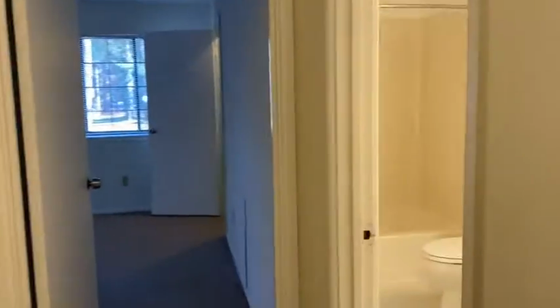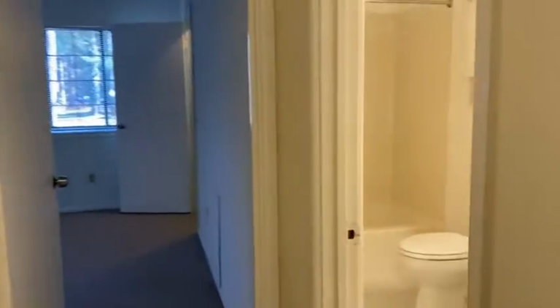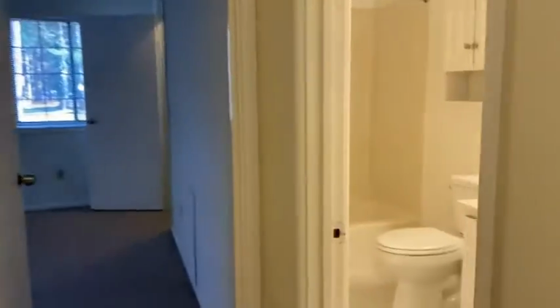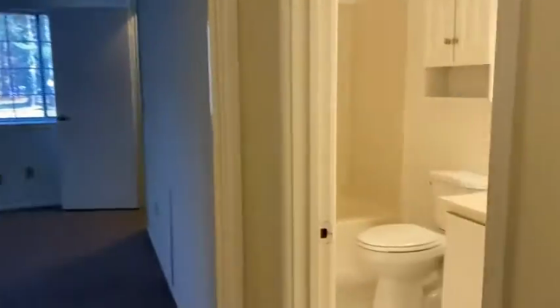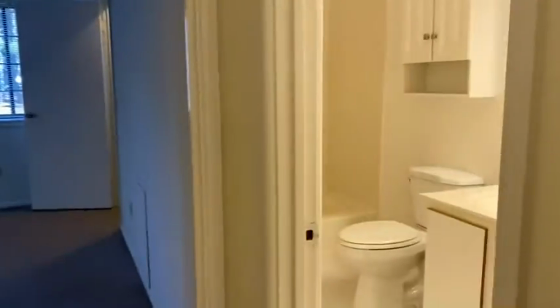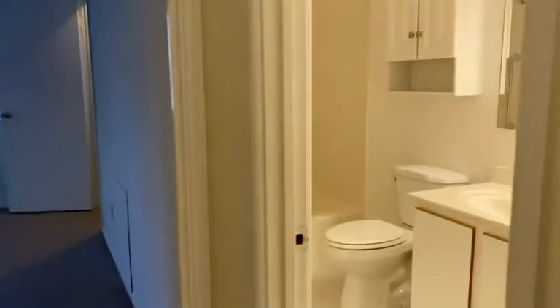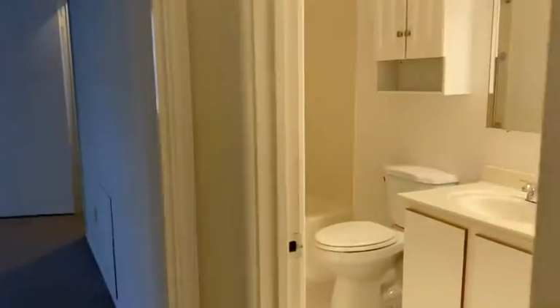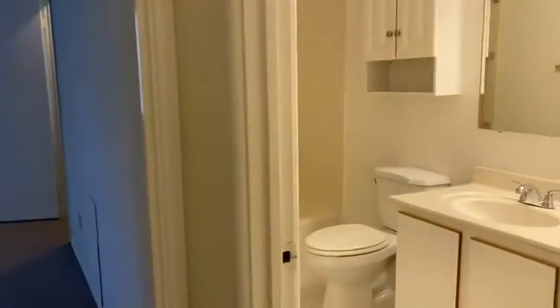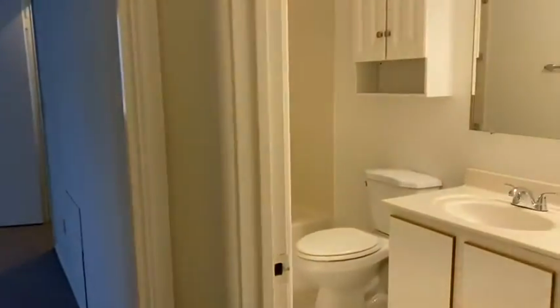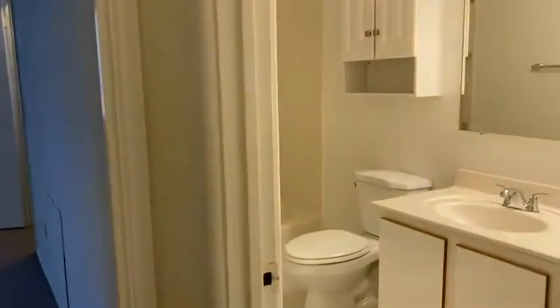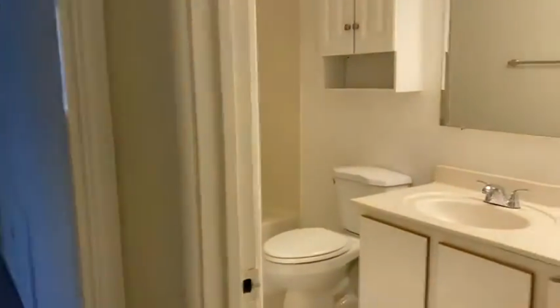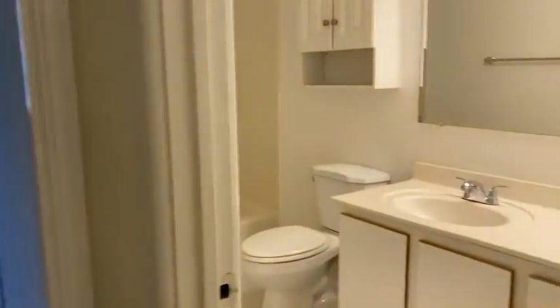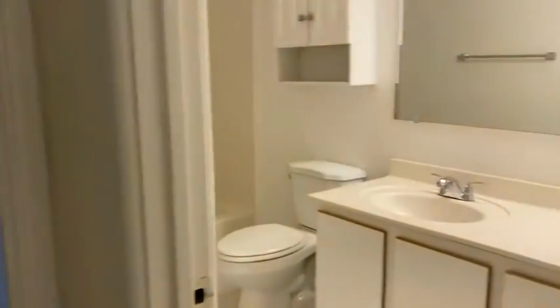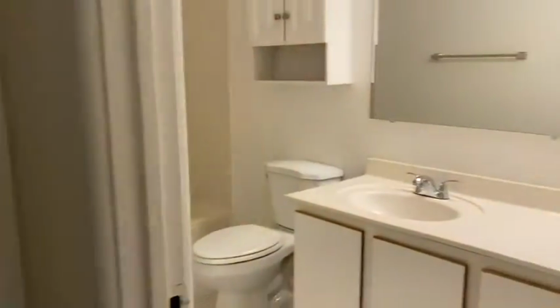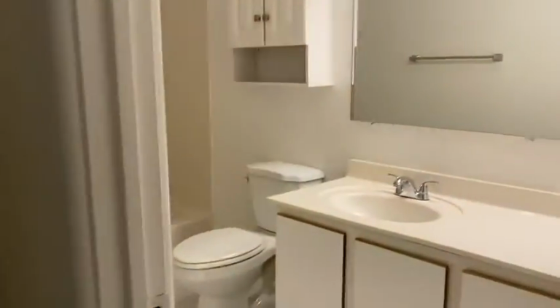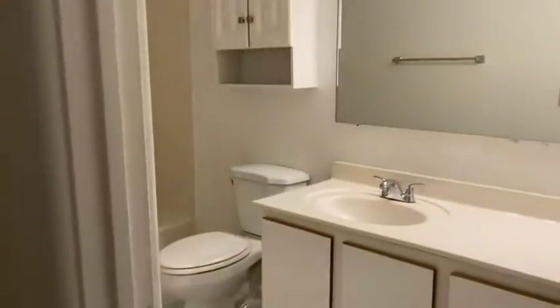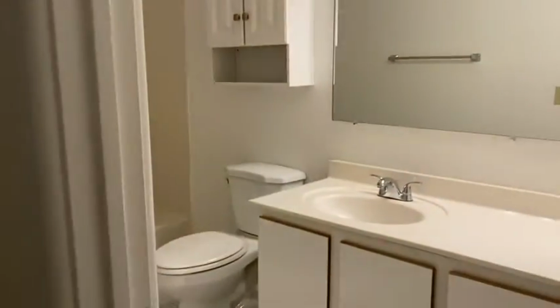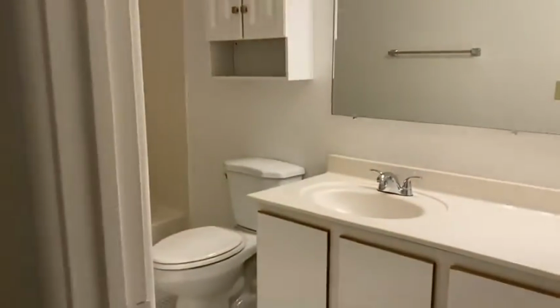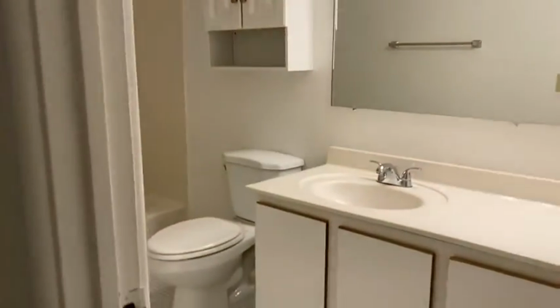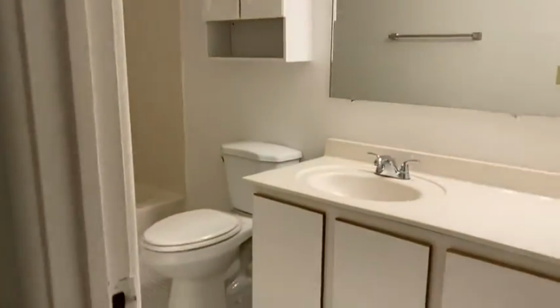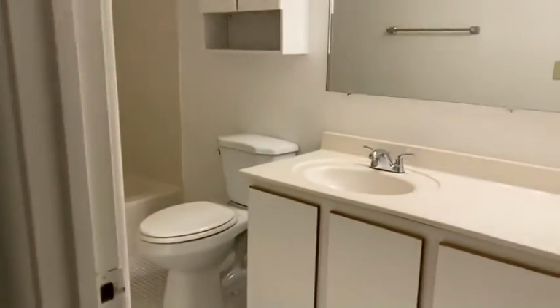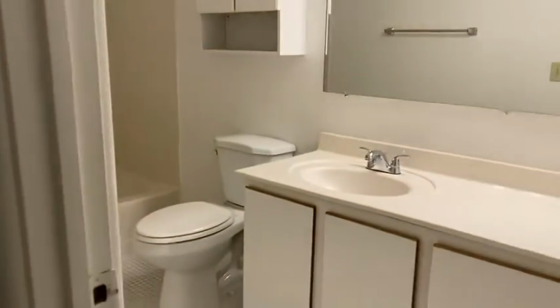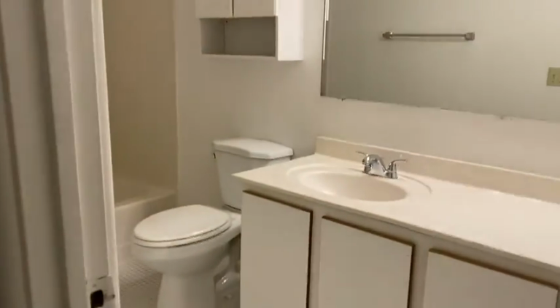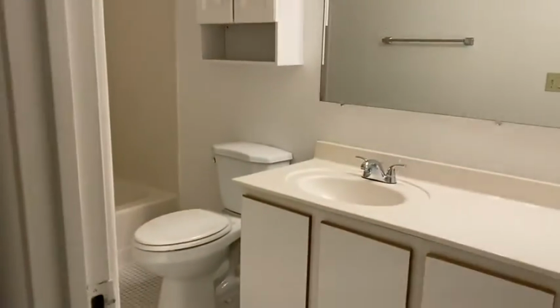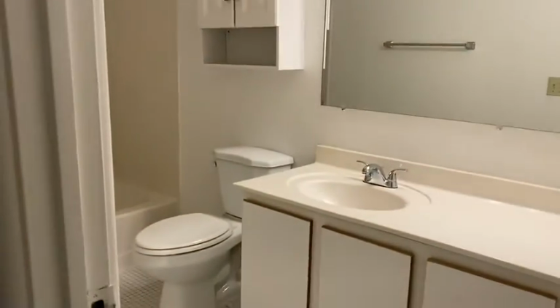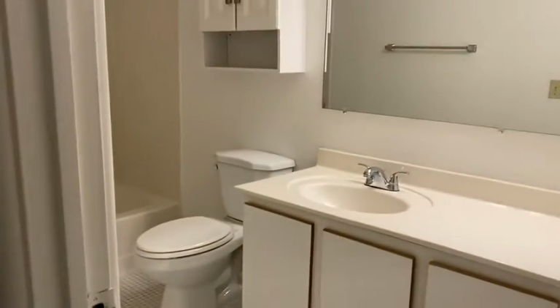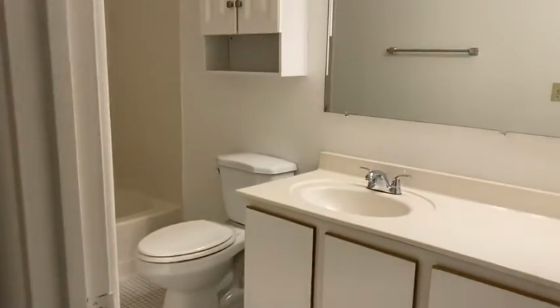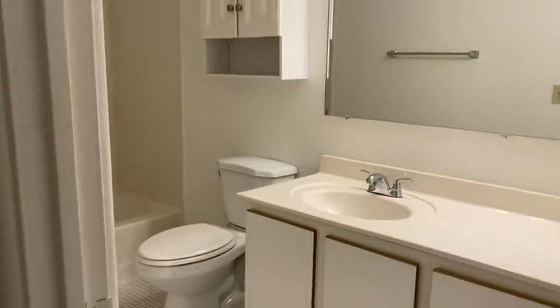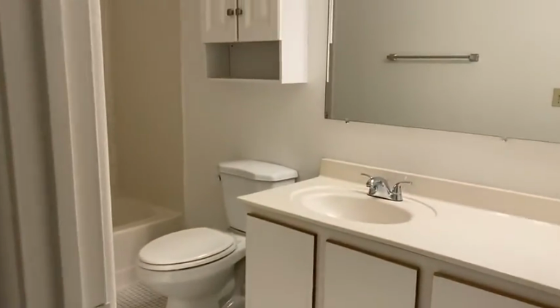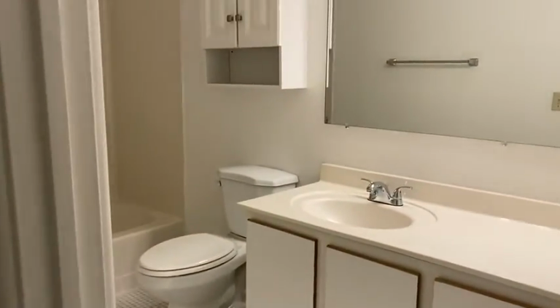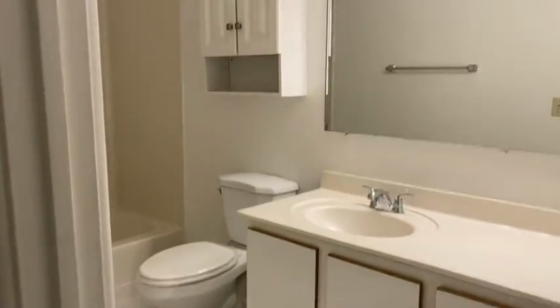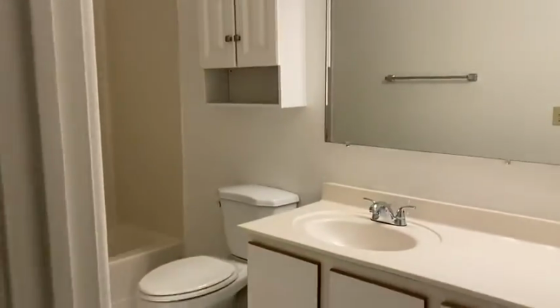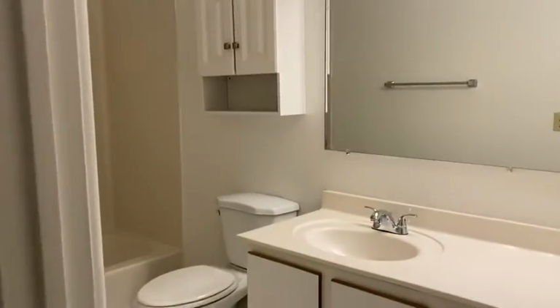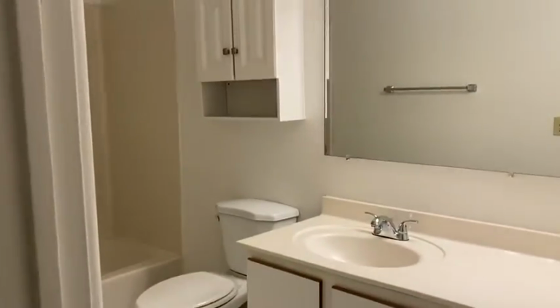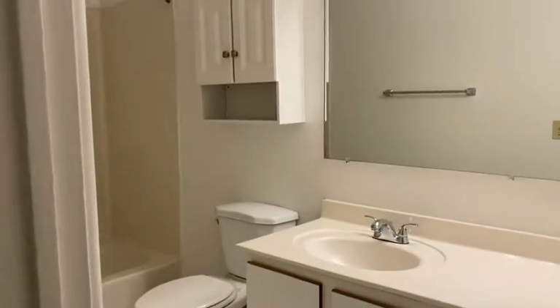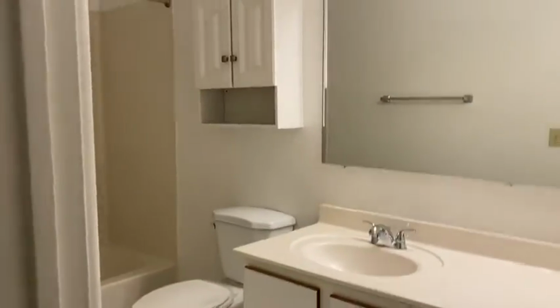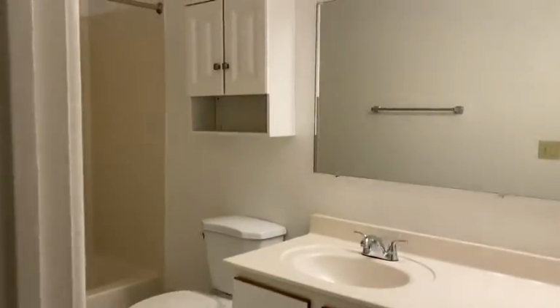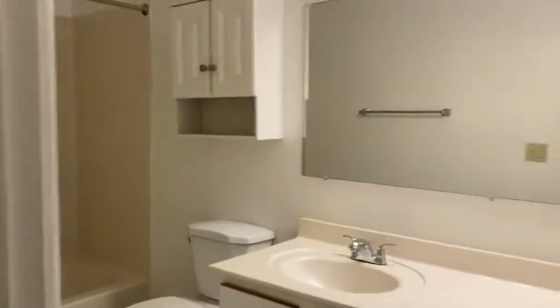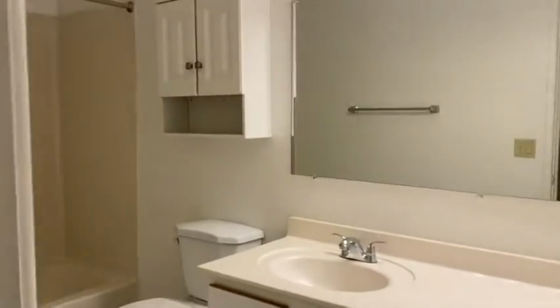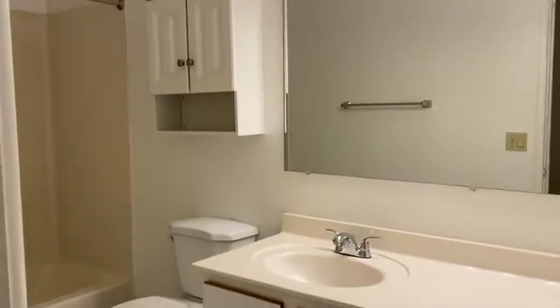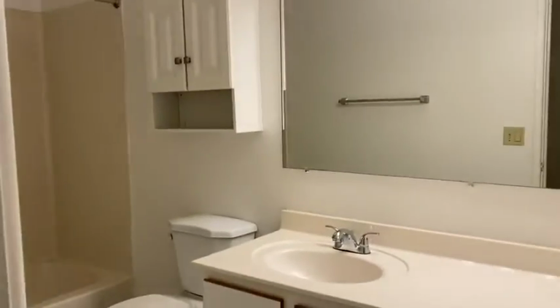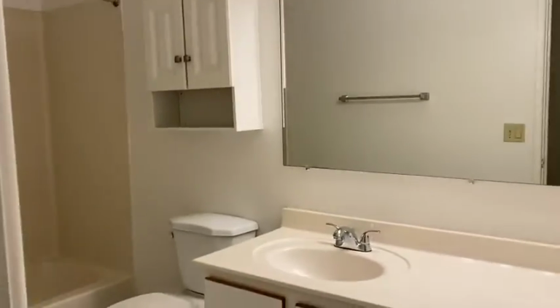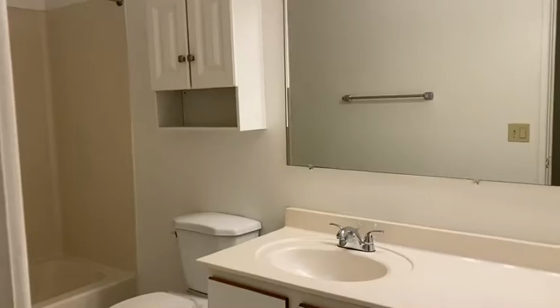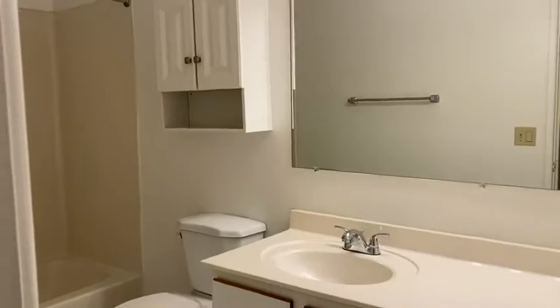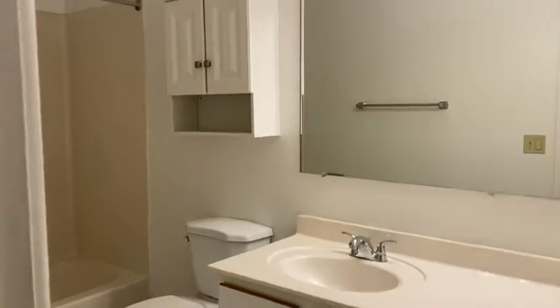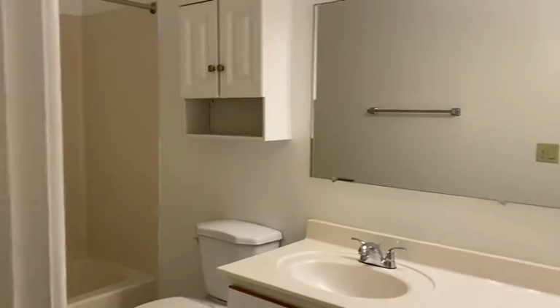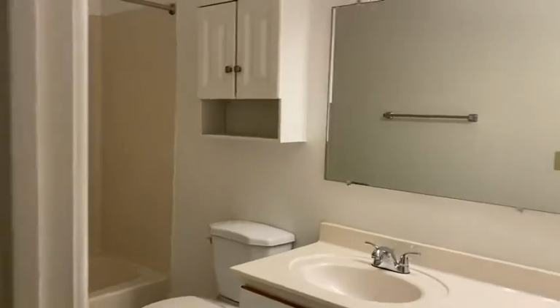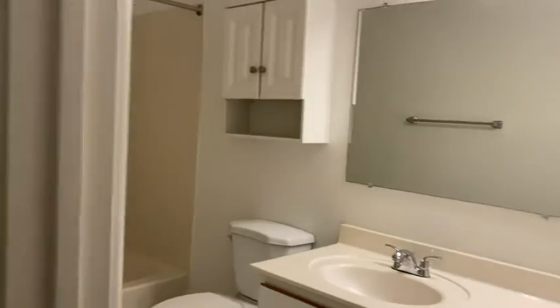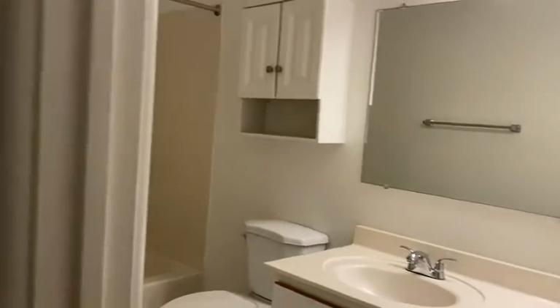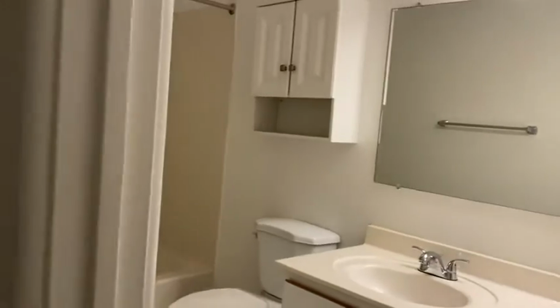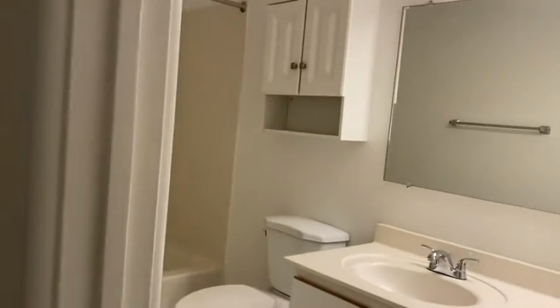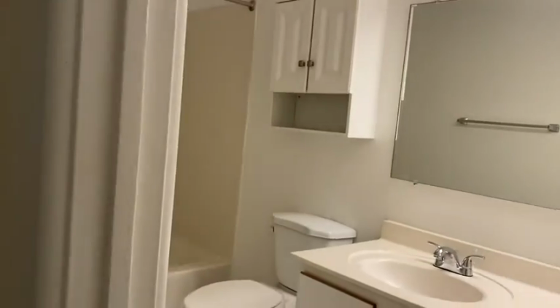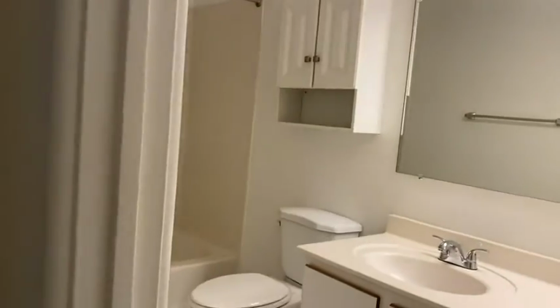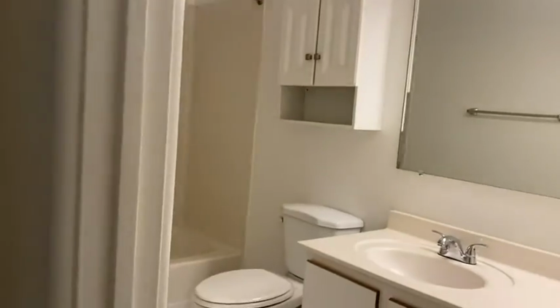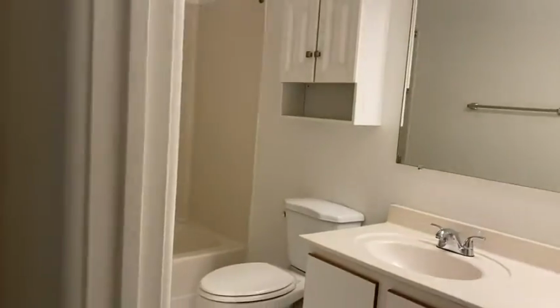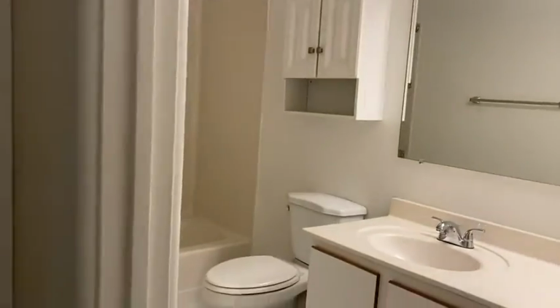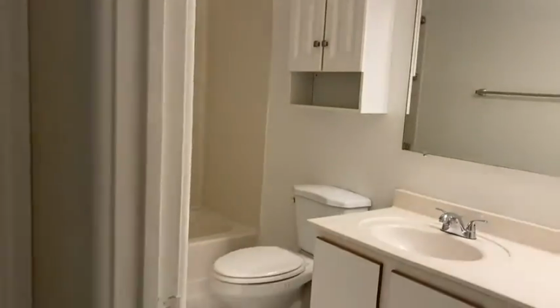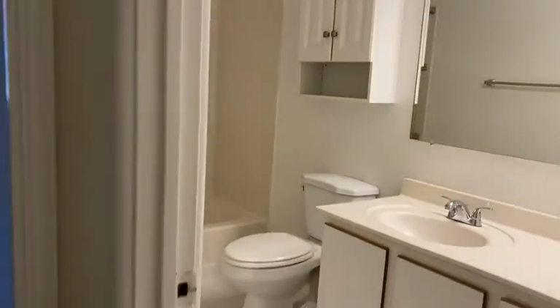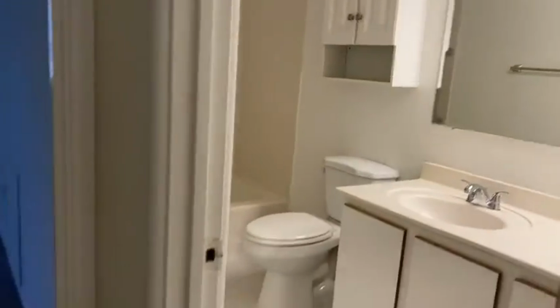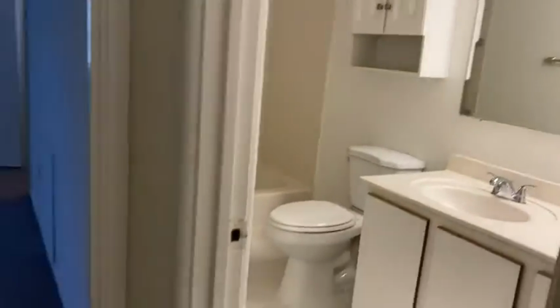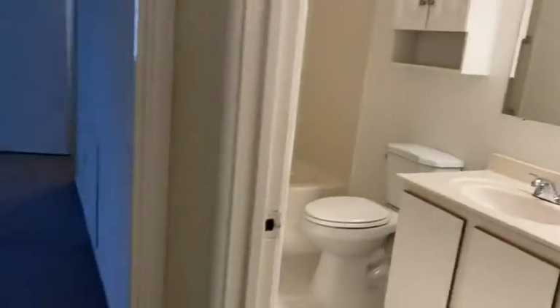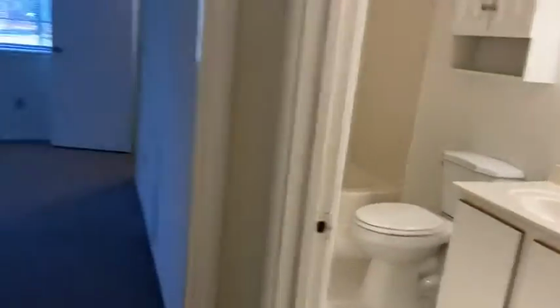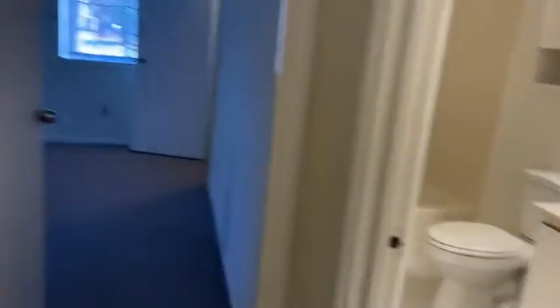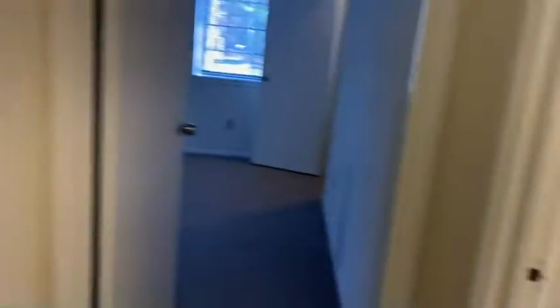You have a full bathroom, large vanity, tub, shower — lots of great space in there.